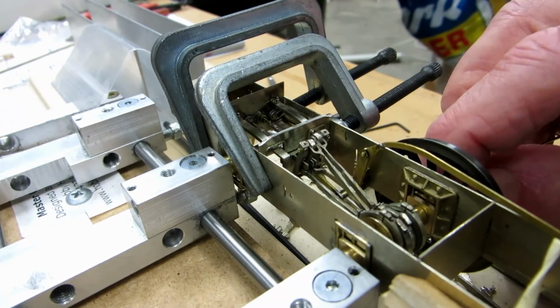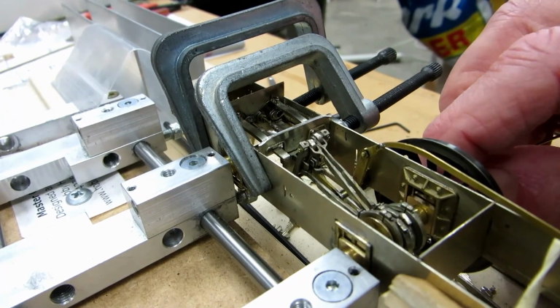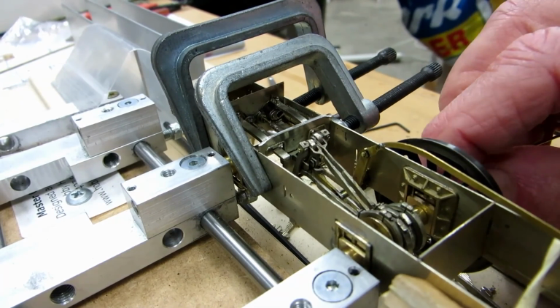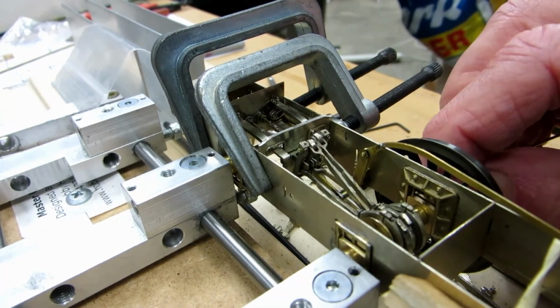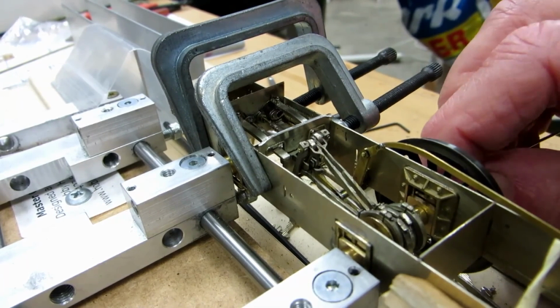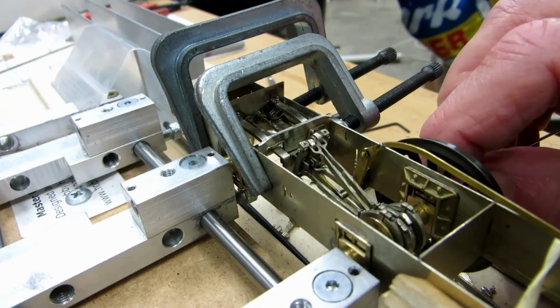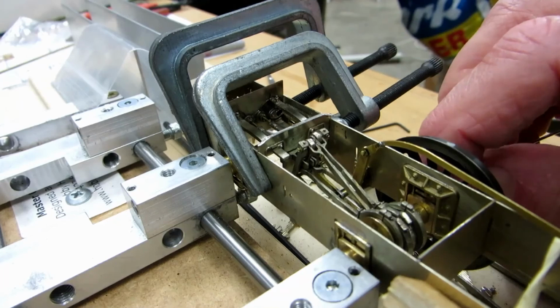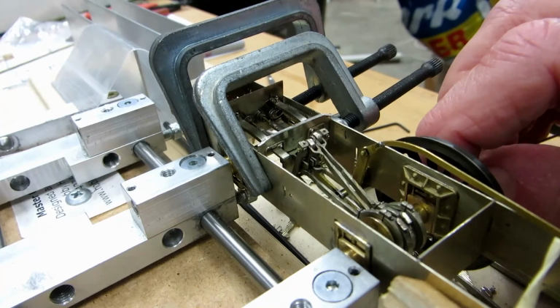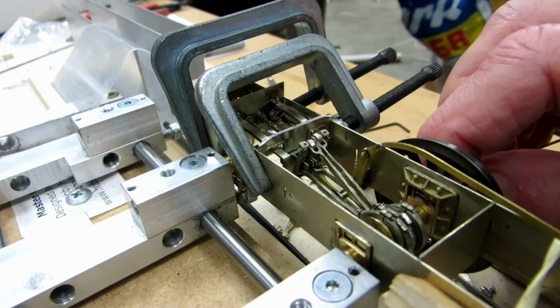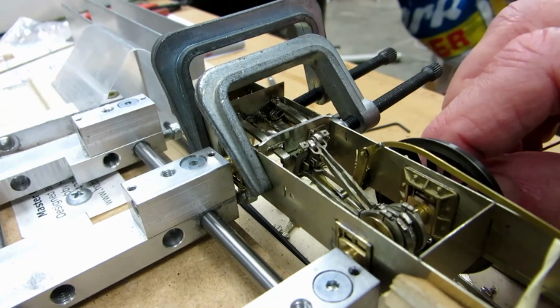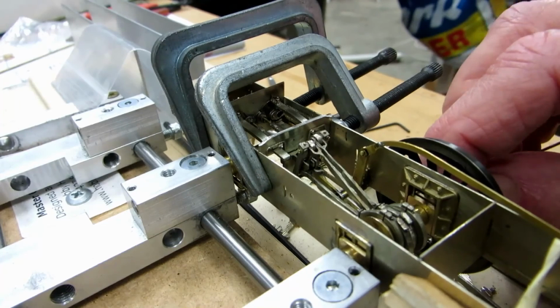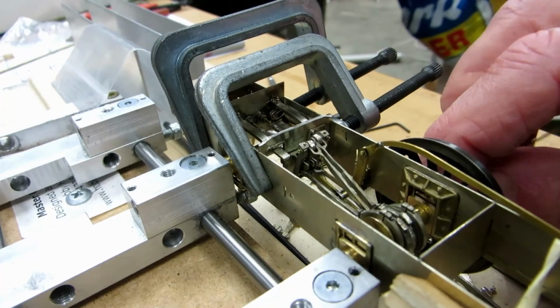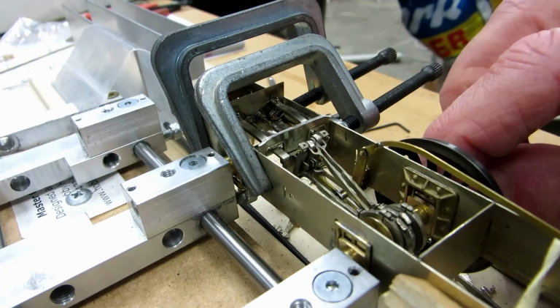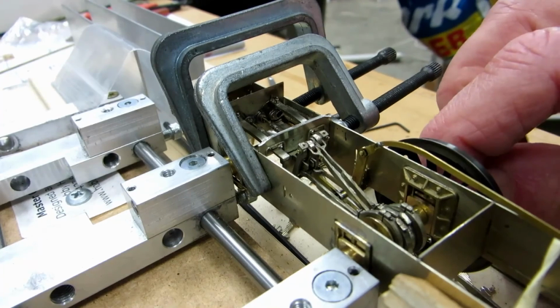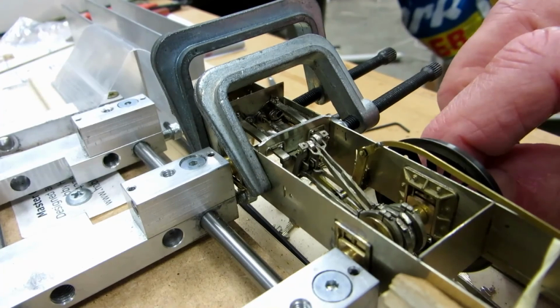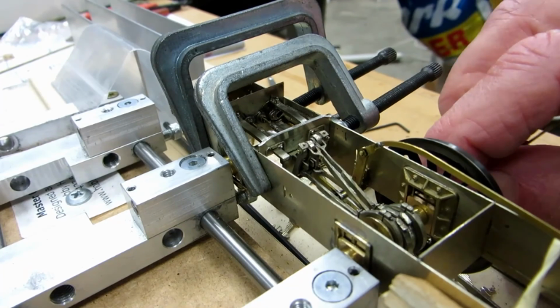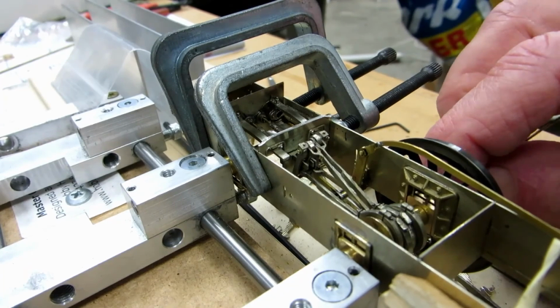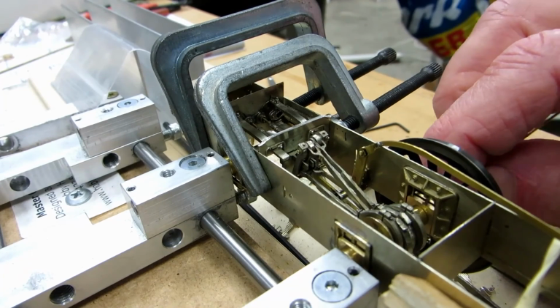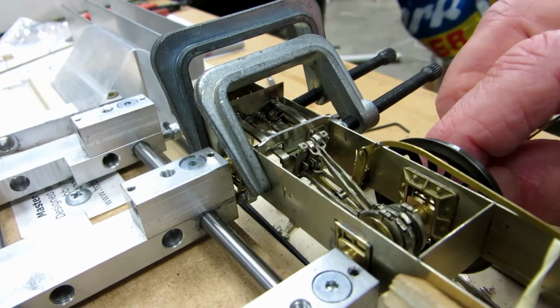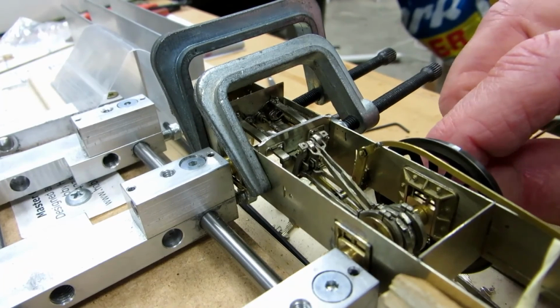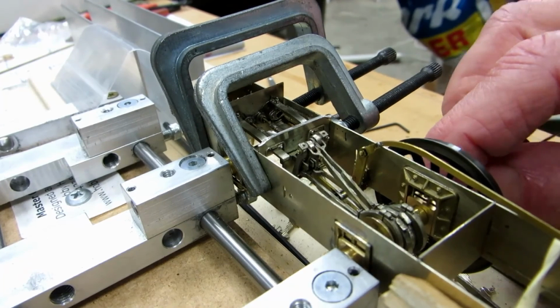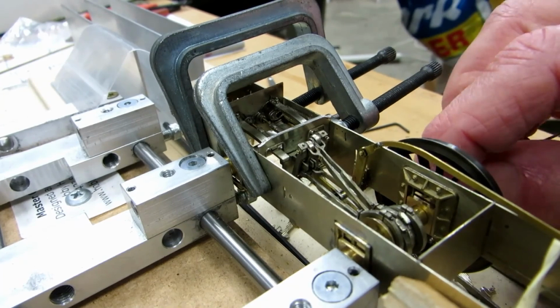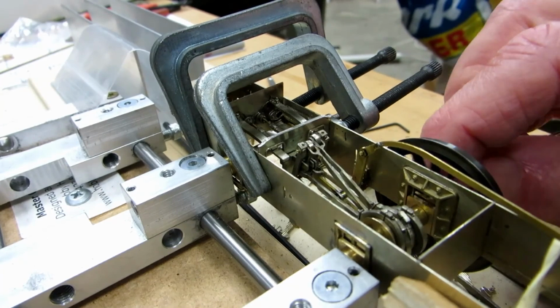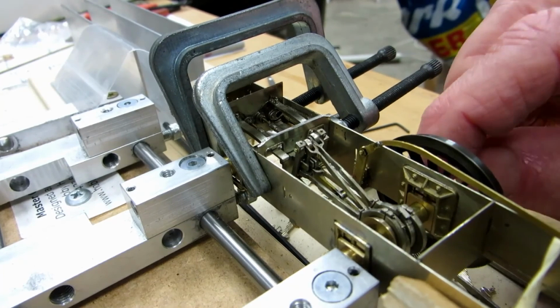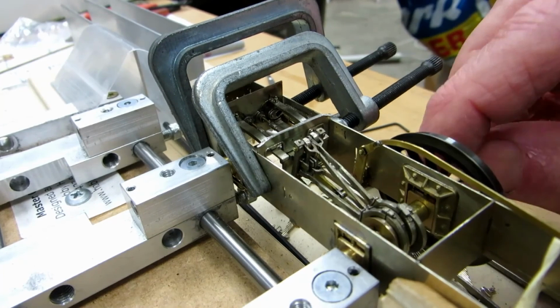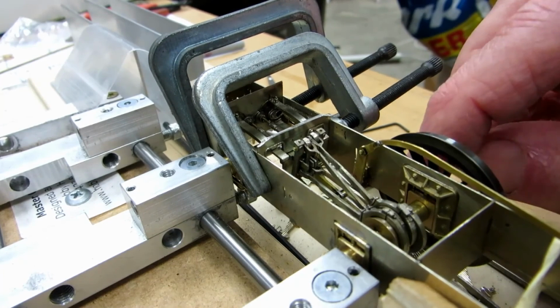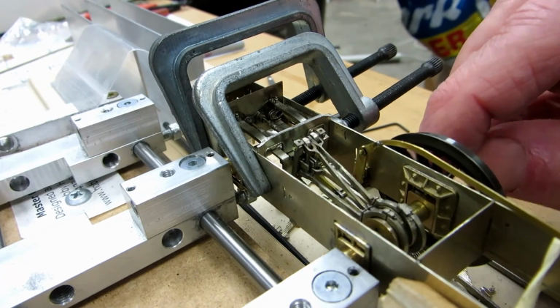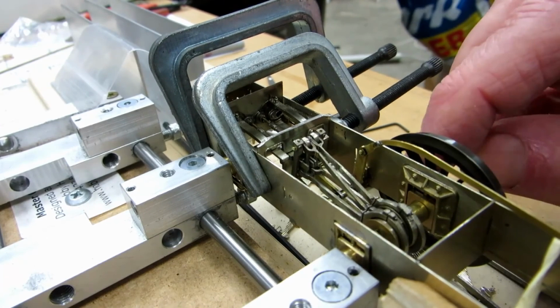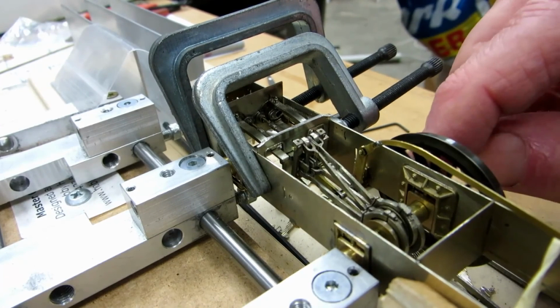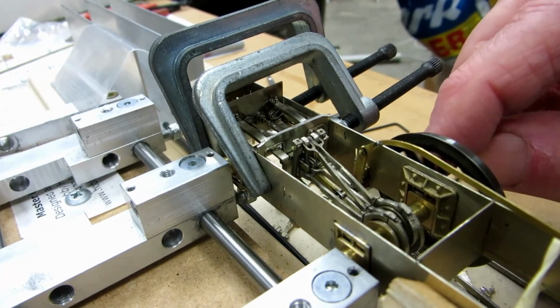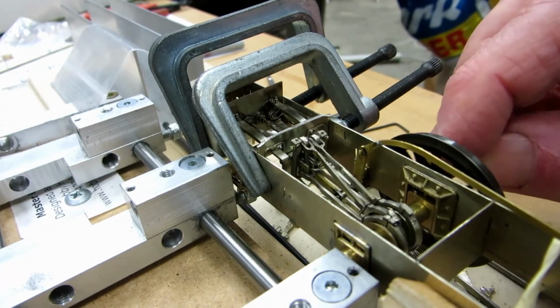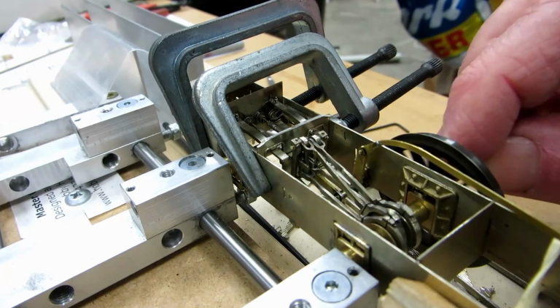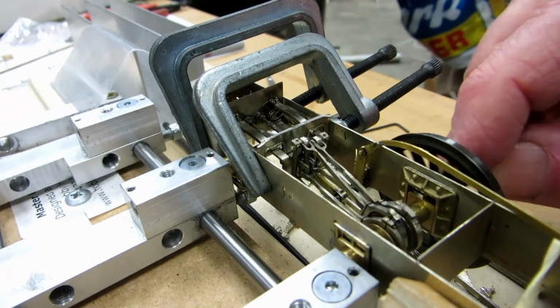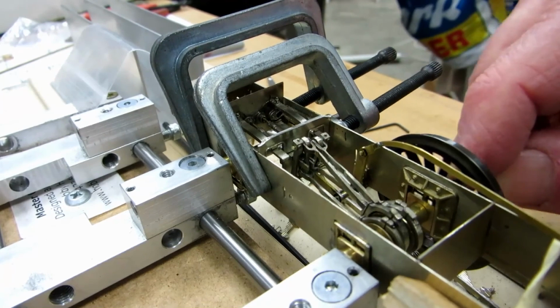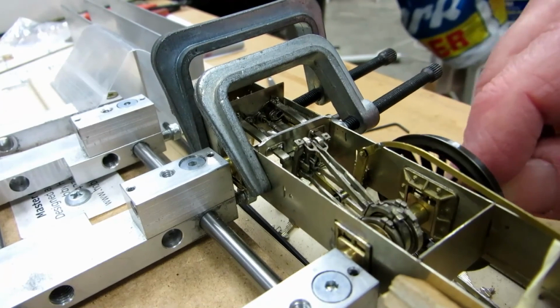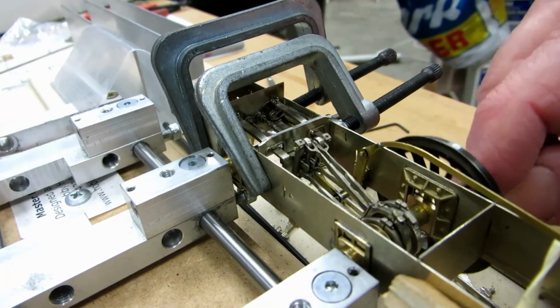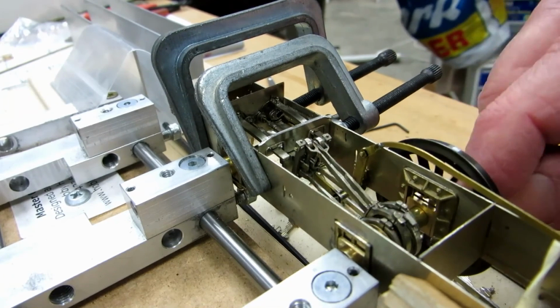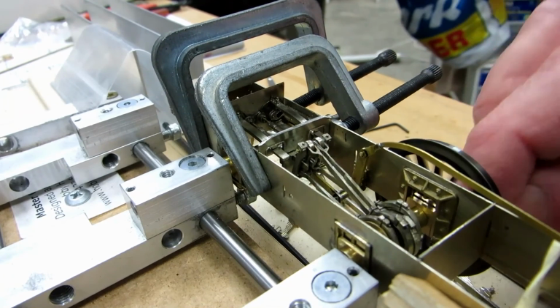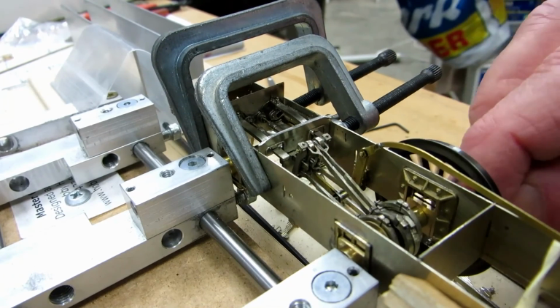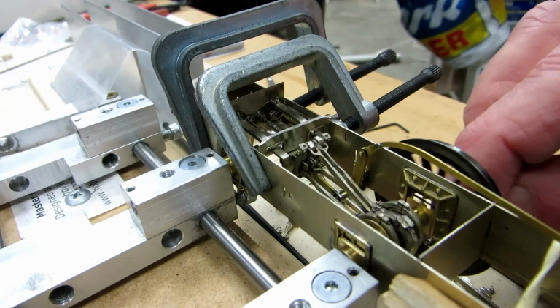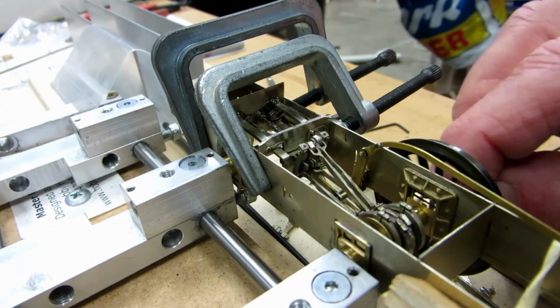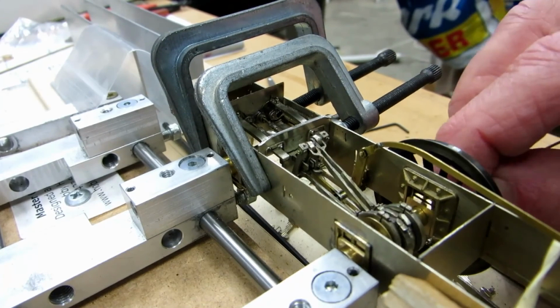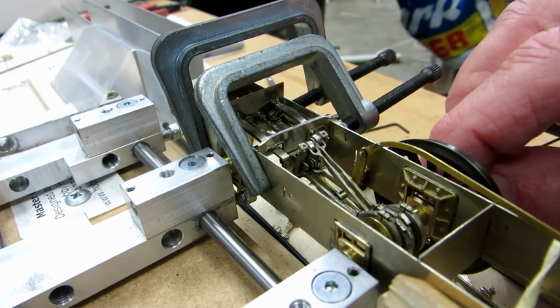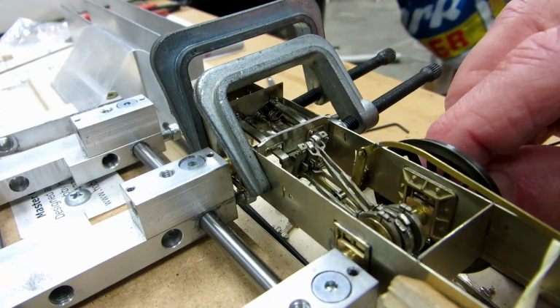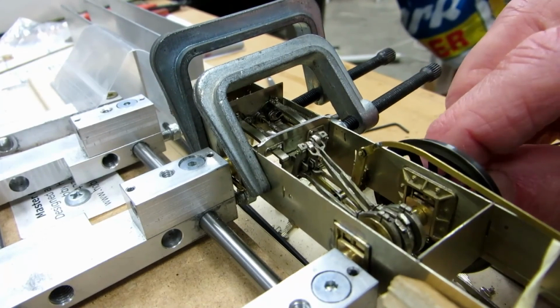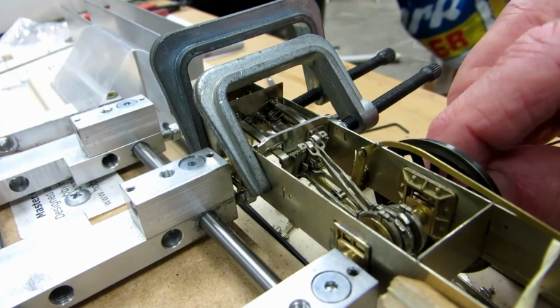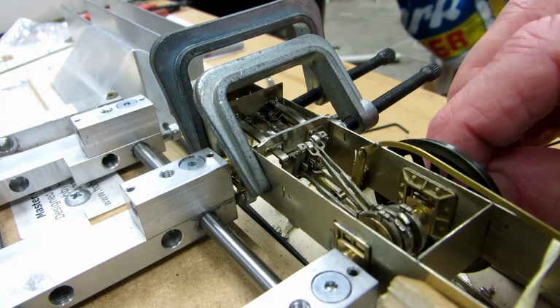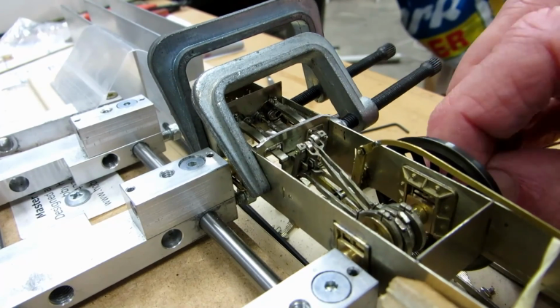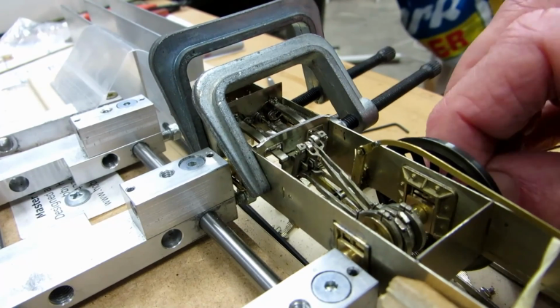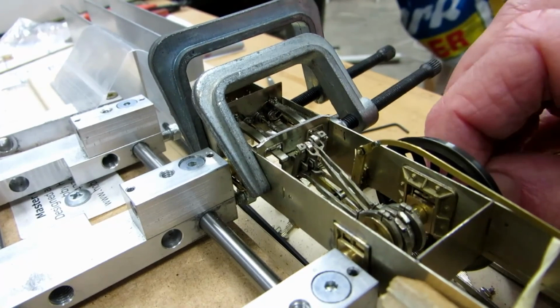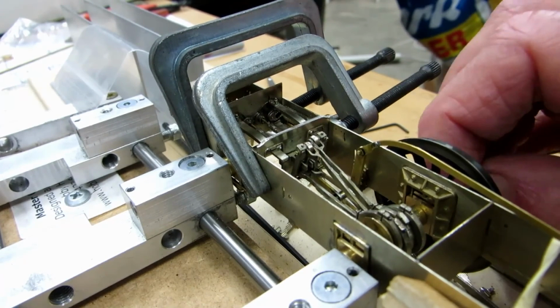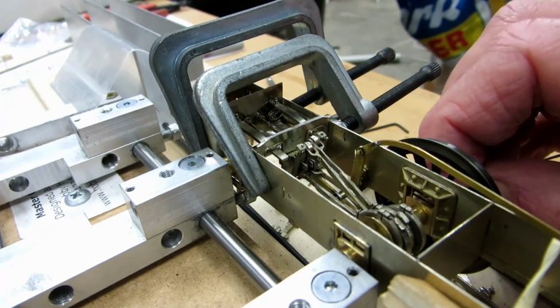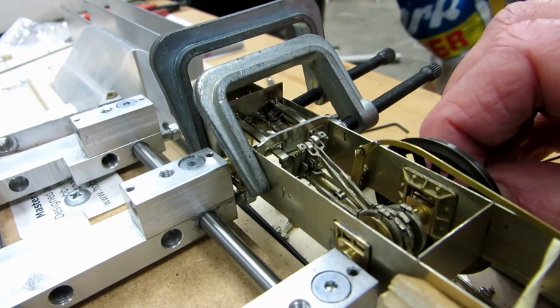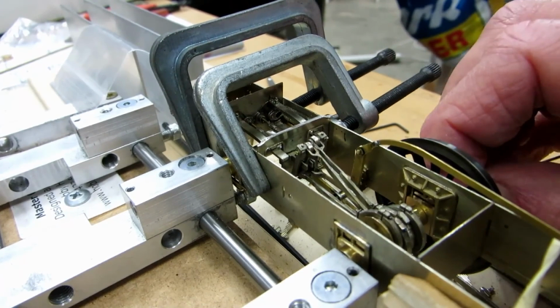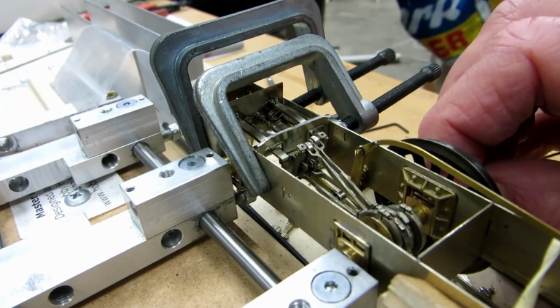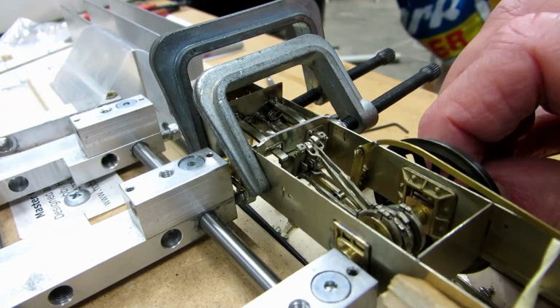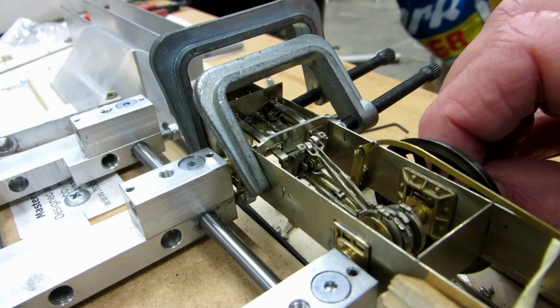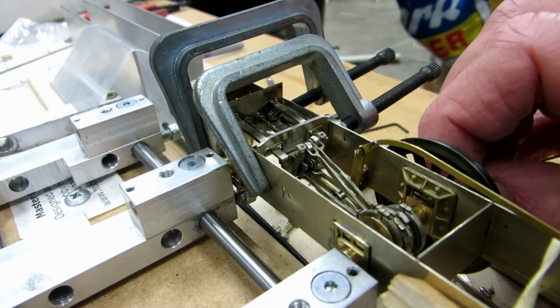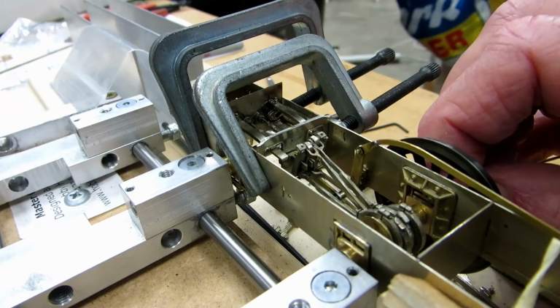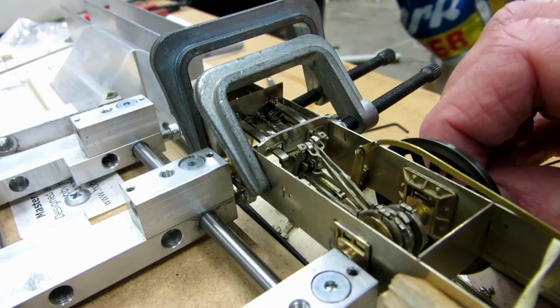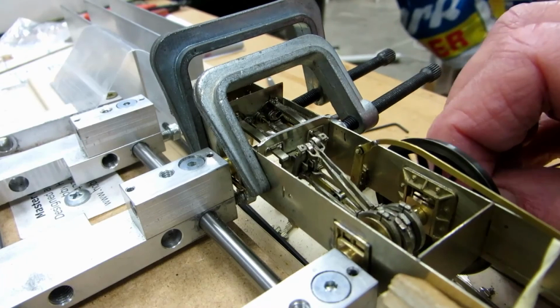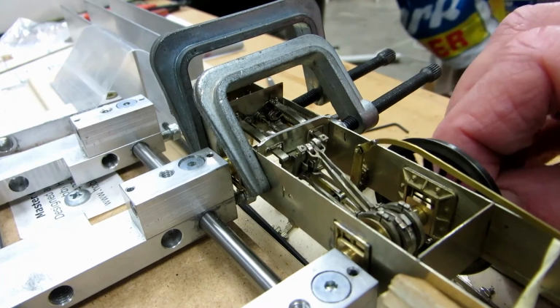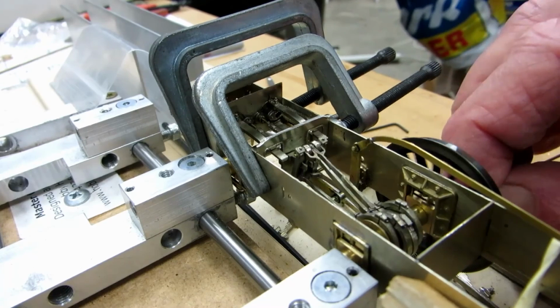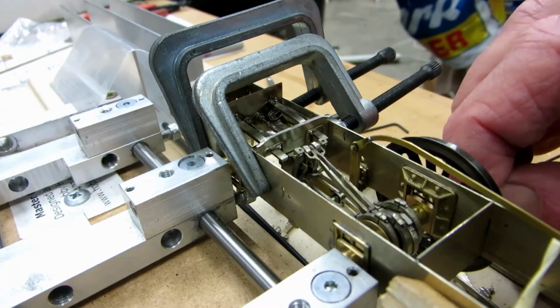It's all a little bit loose, a little bit wonky at this stage, but you can get the idea of the system.